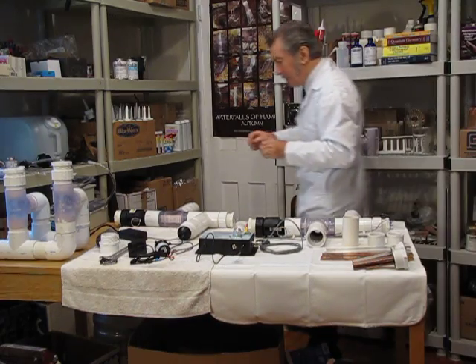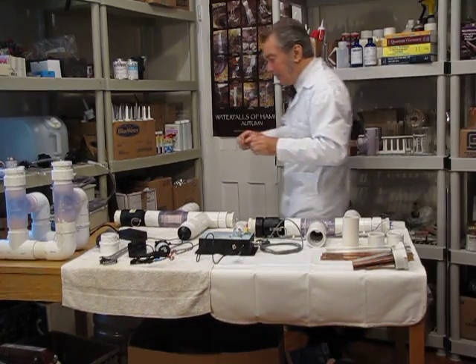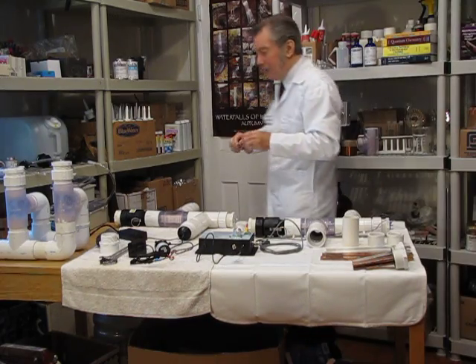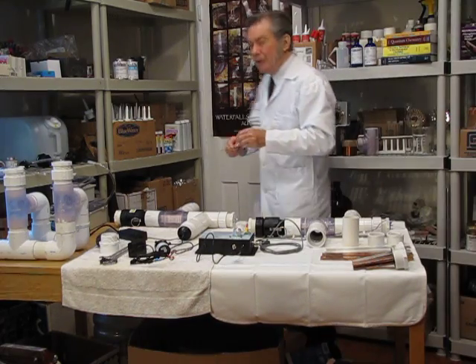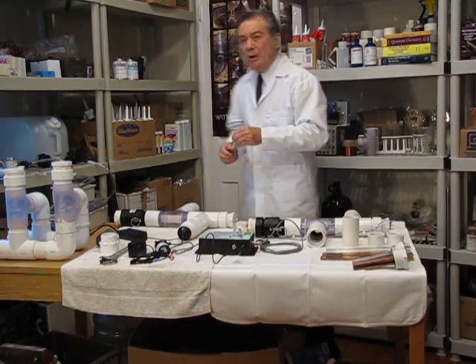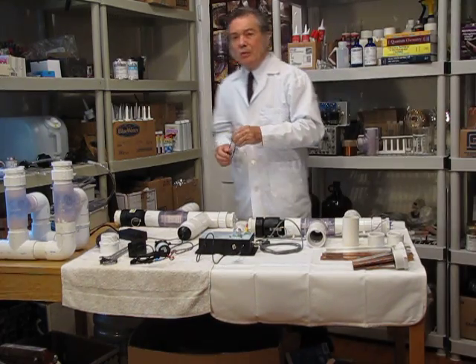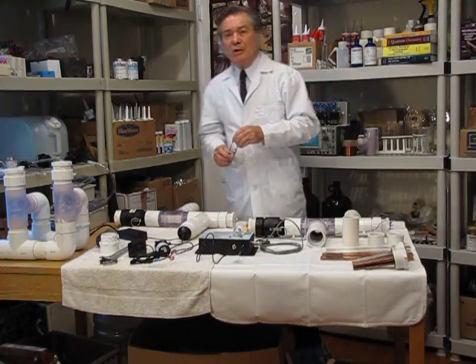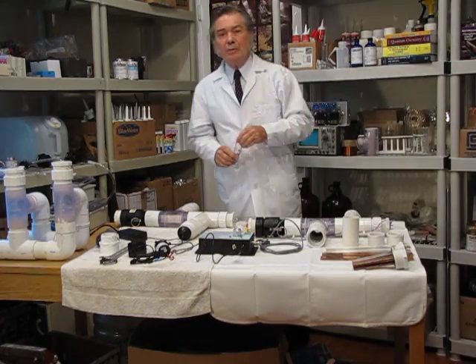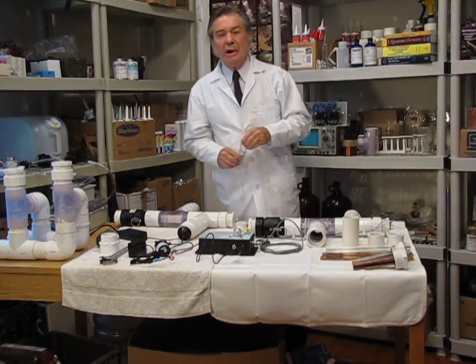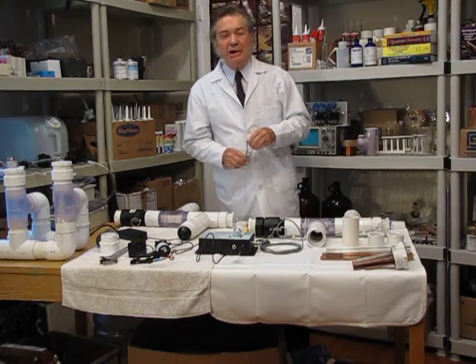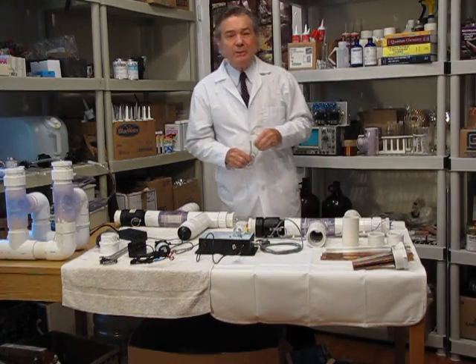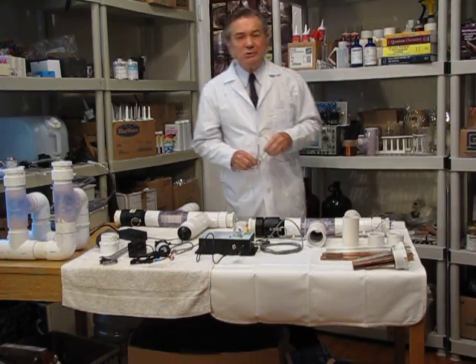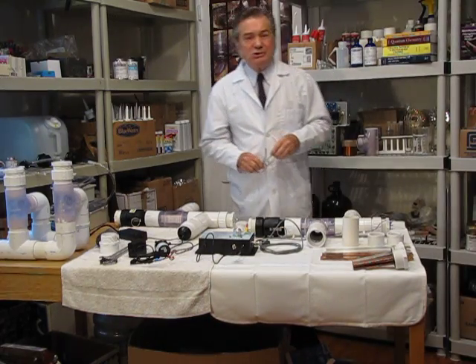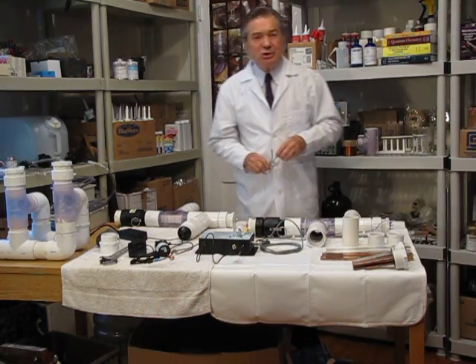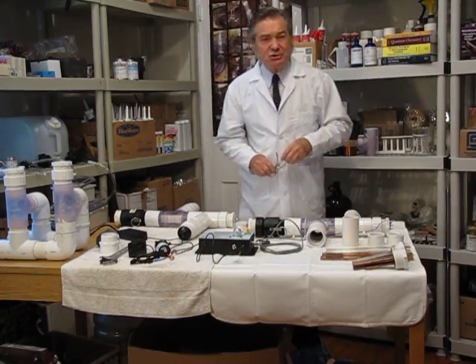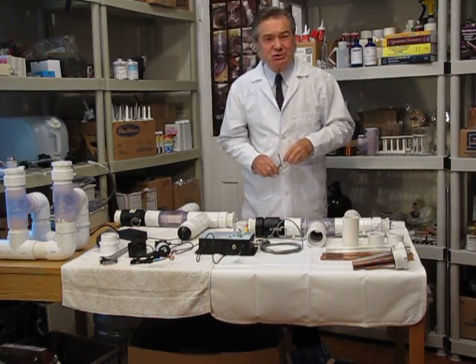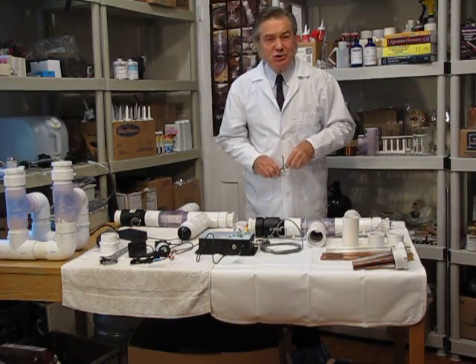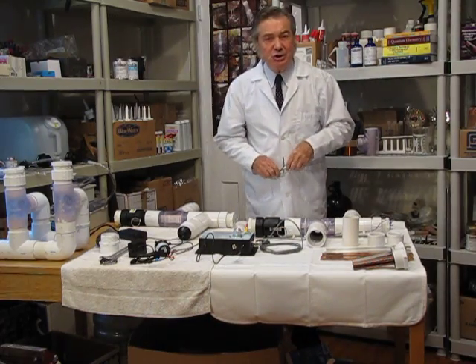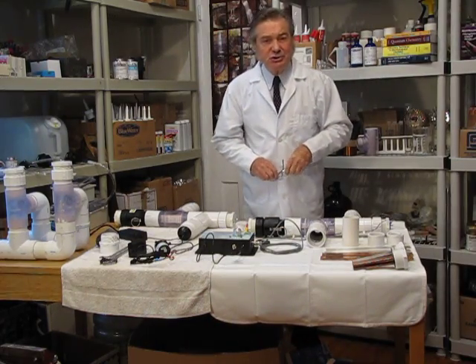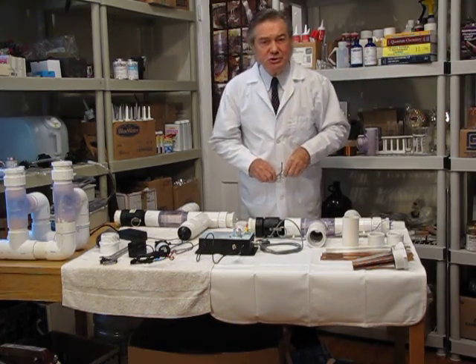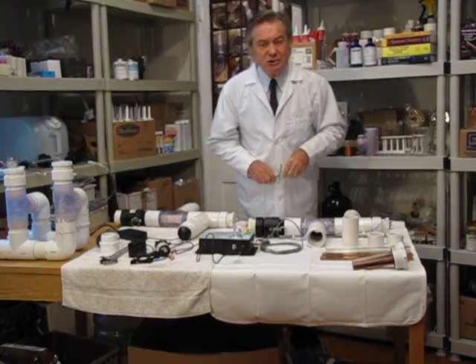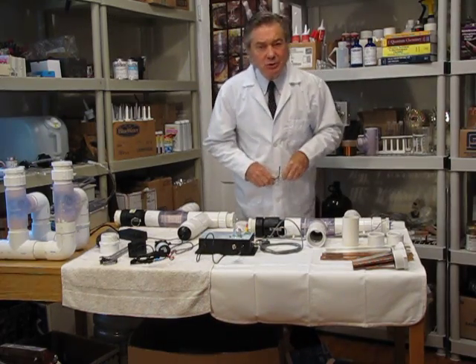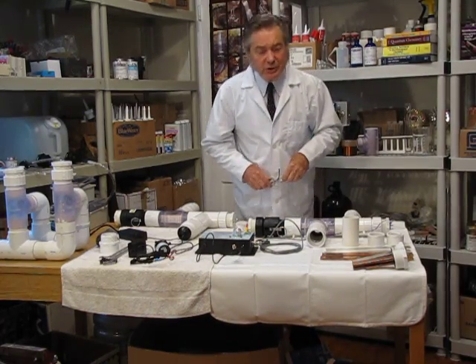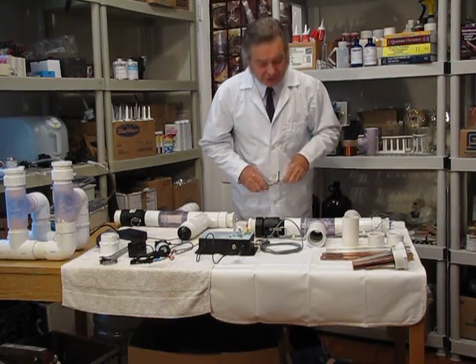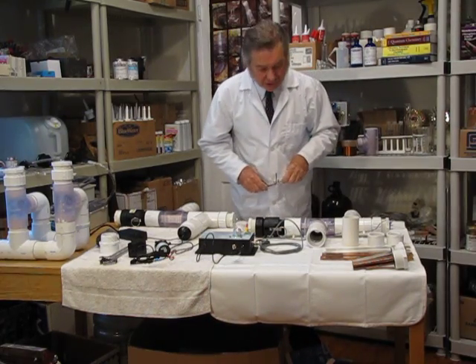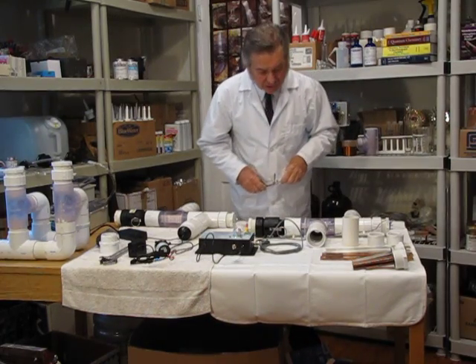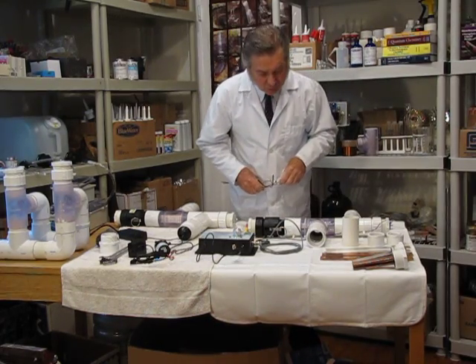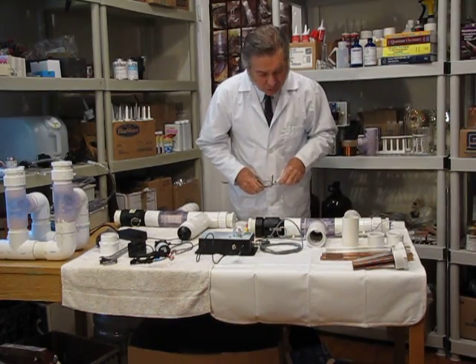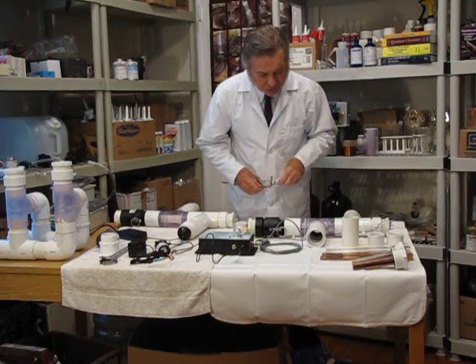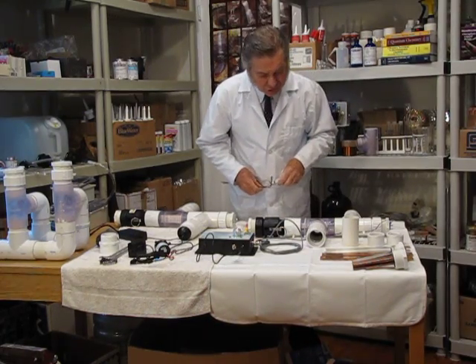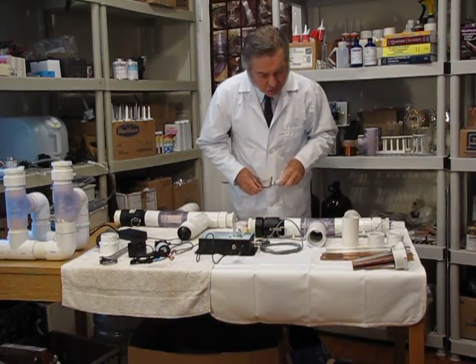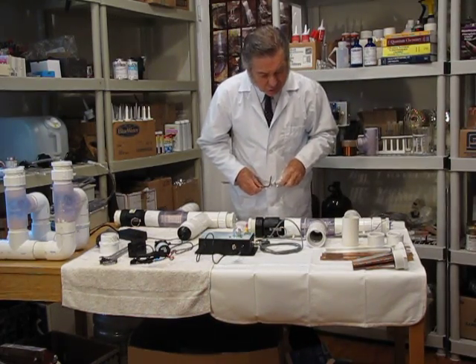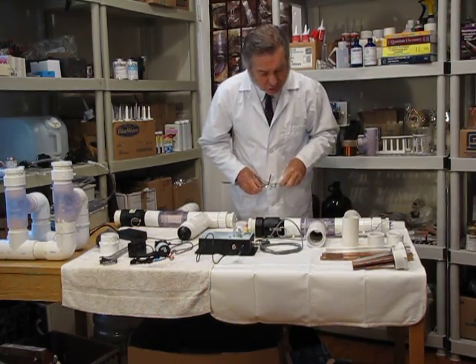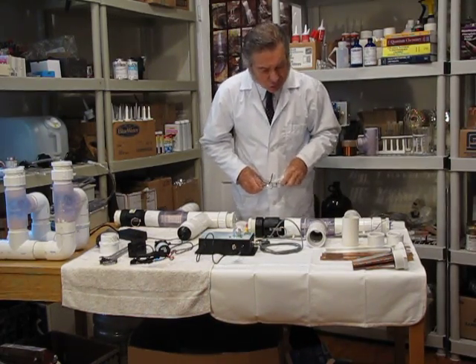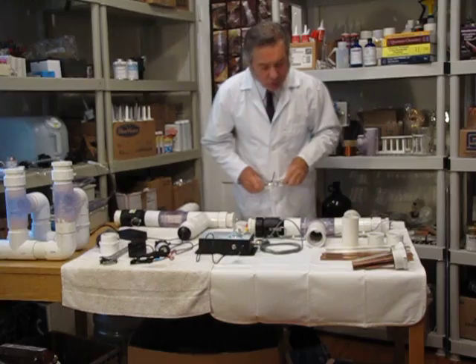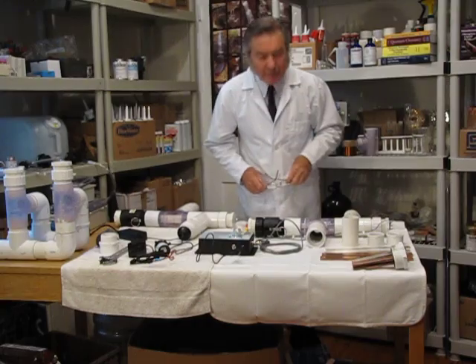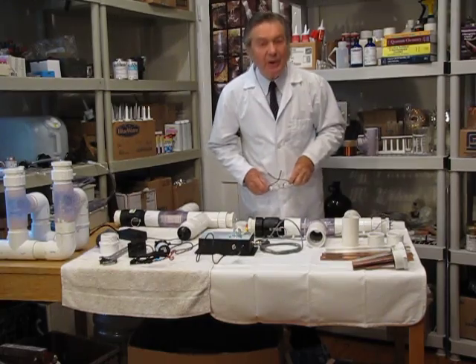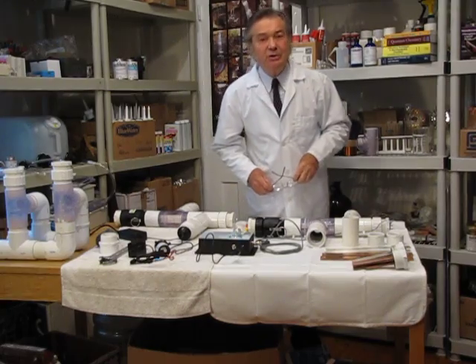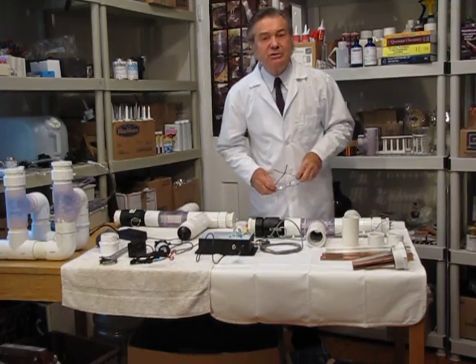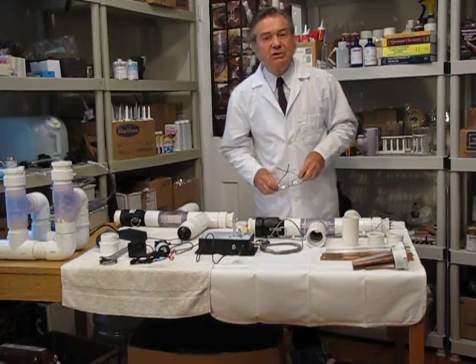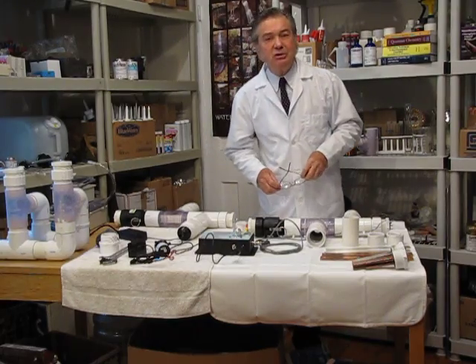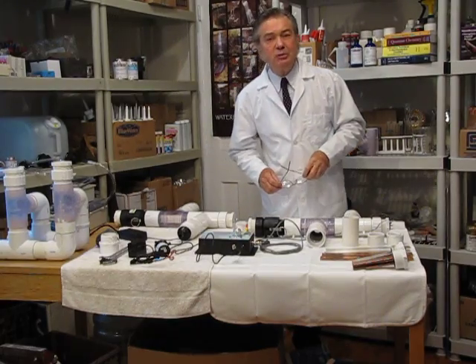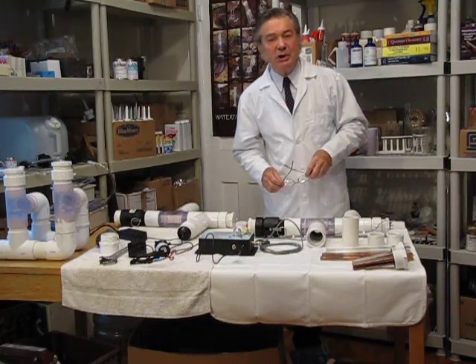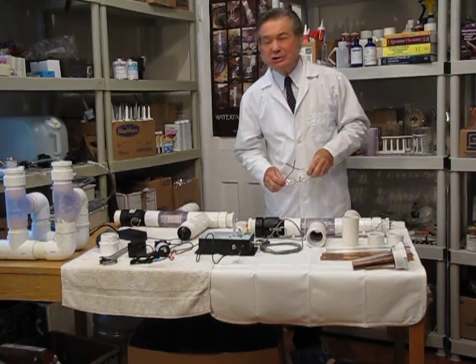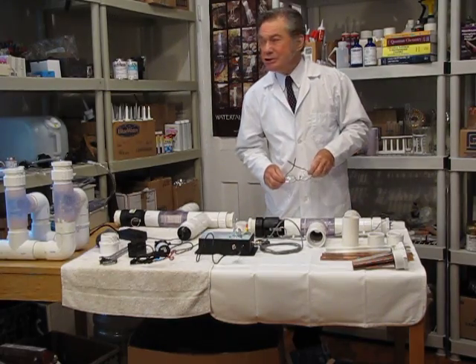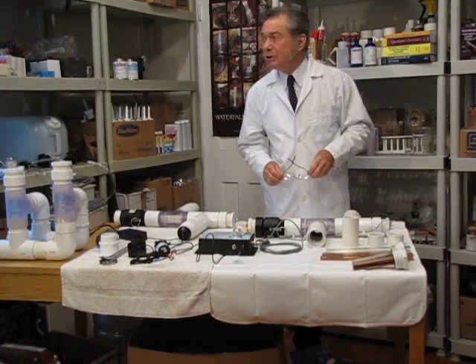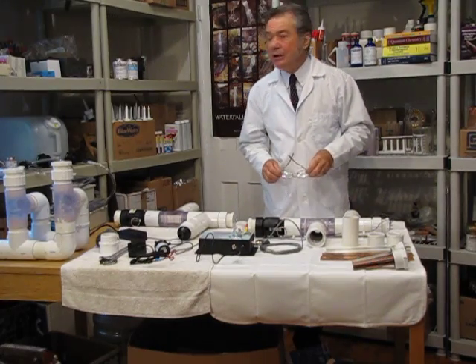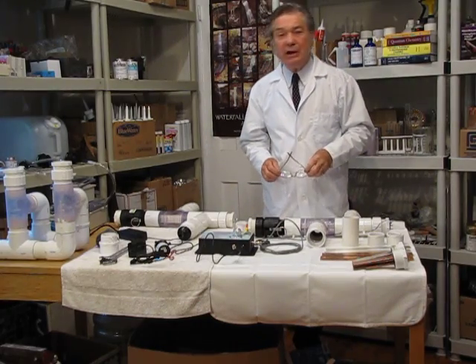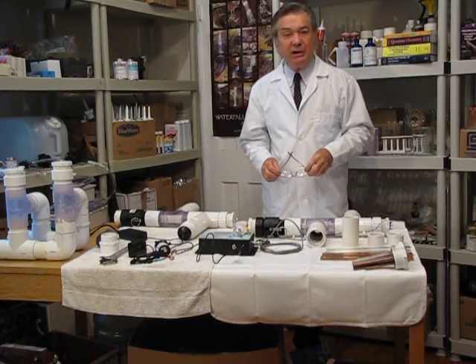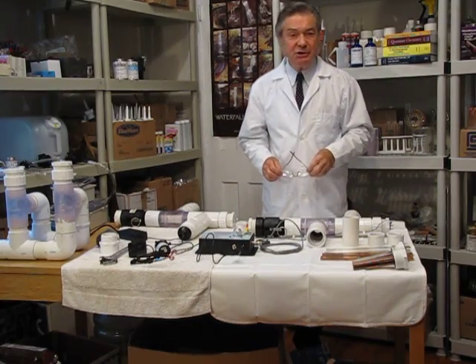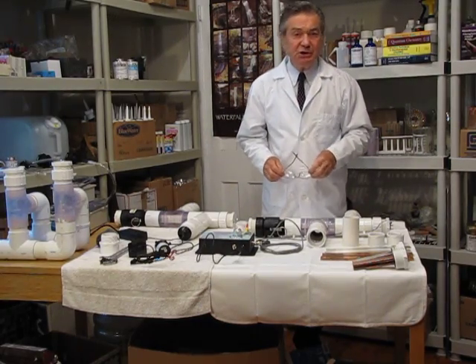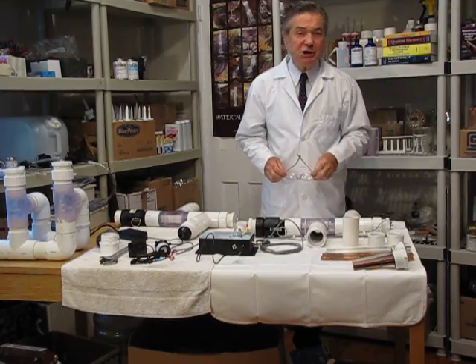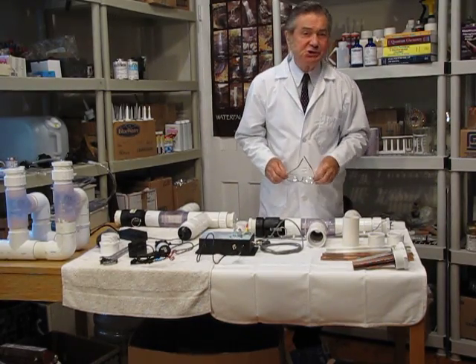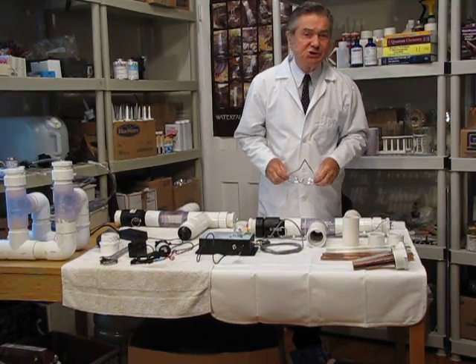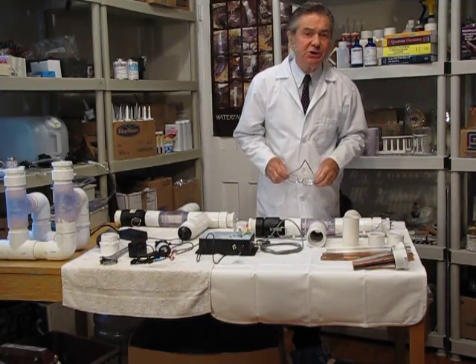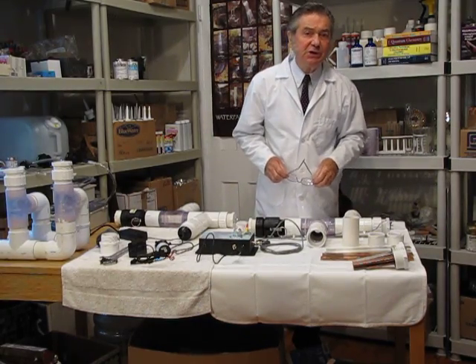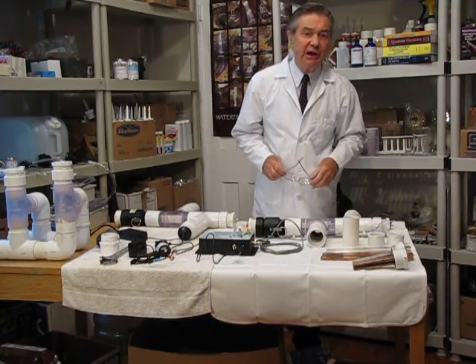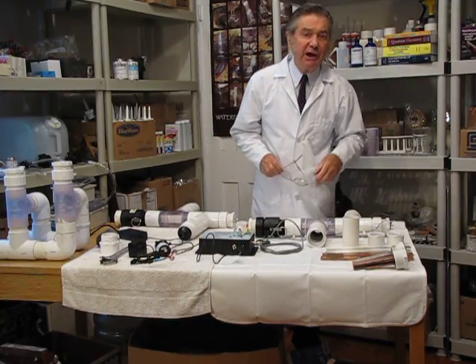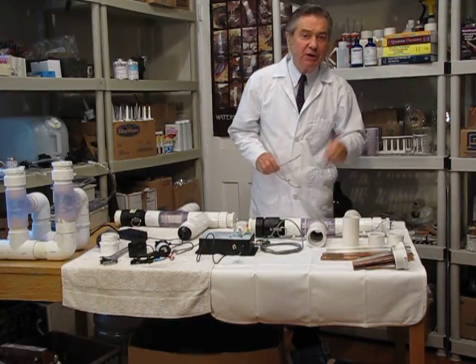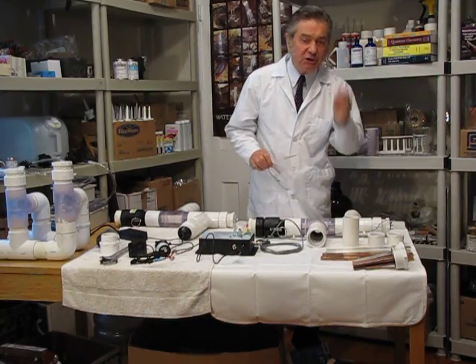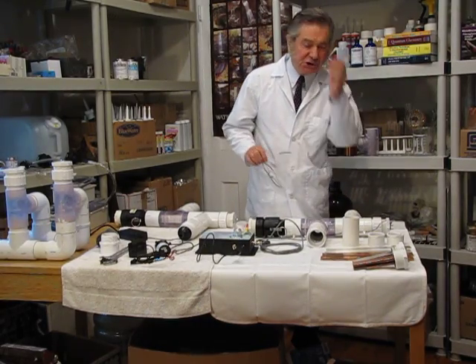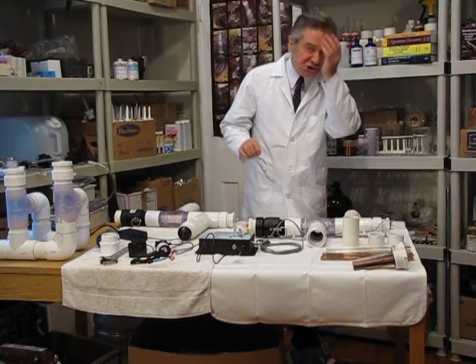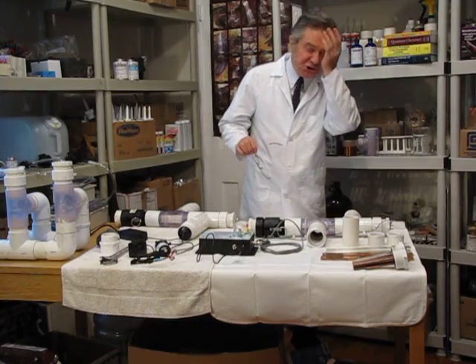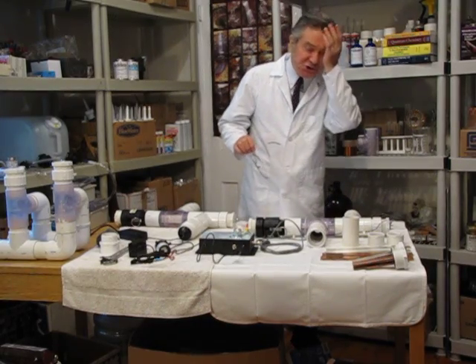My name is Dr. John Stewart and I want to talk to you about commercial and industrial ionization.